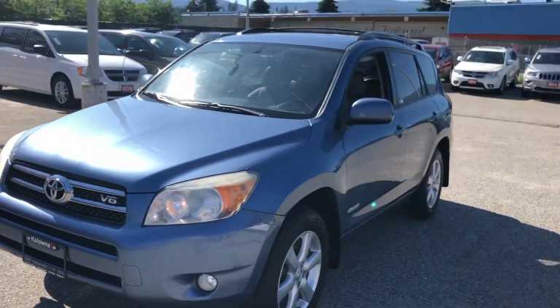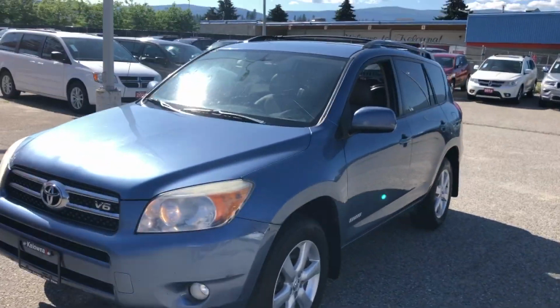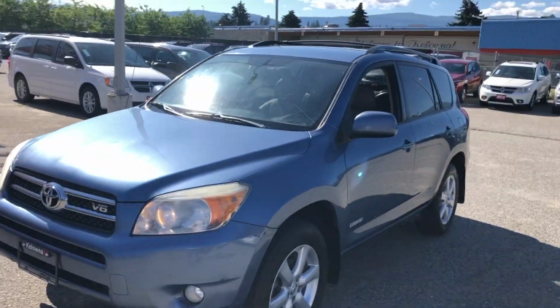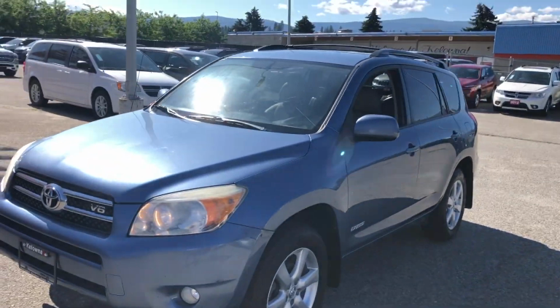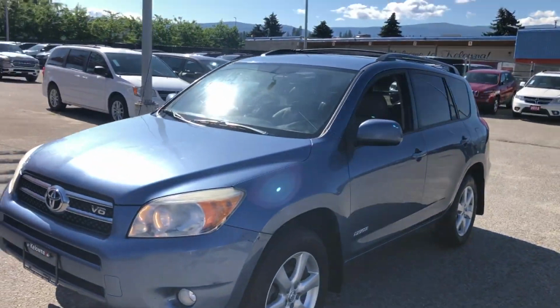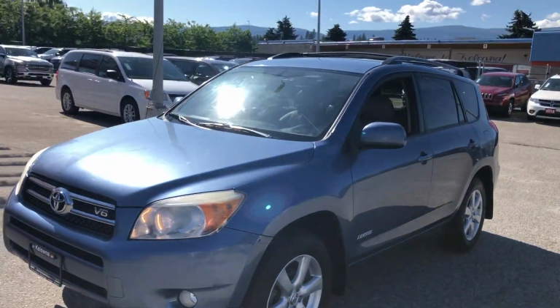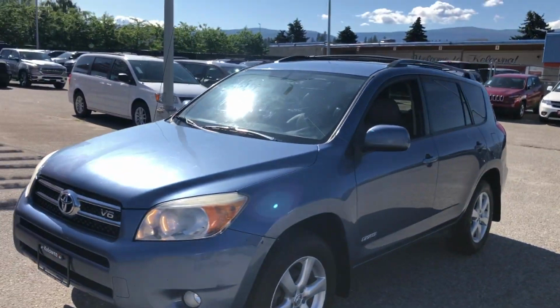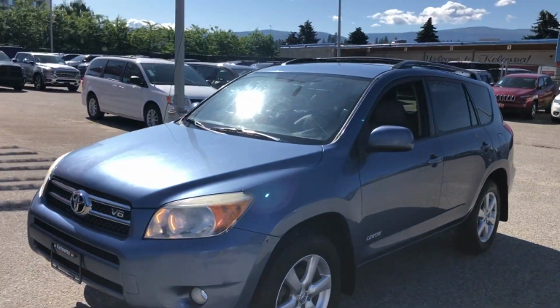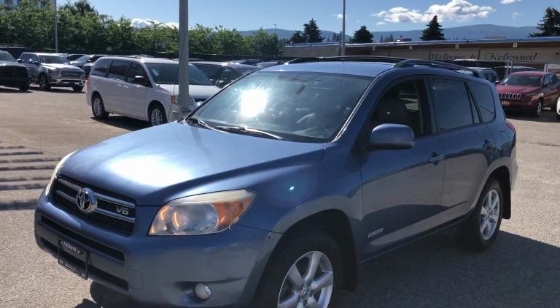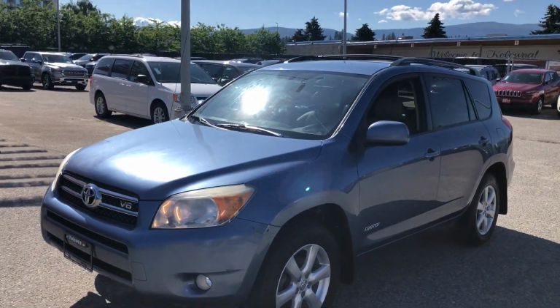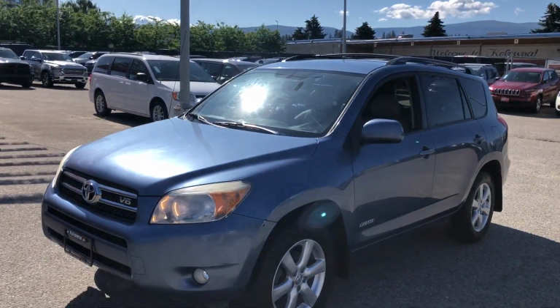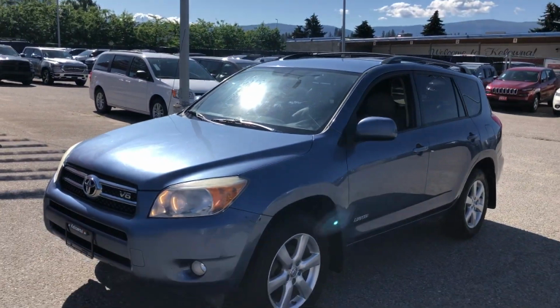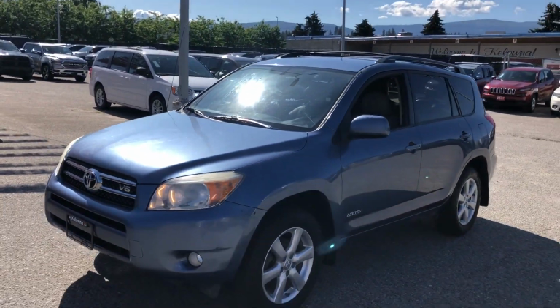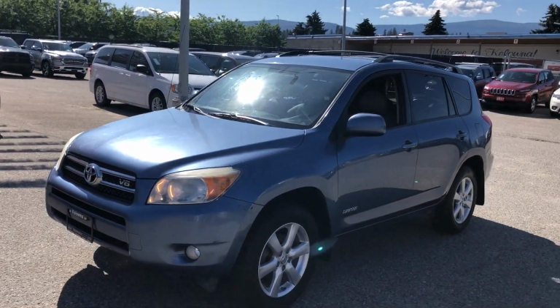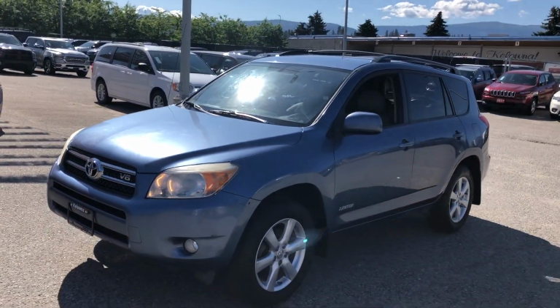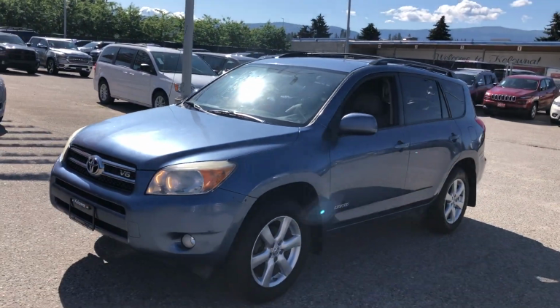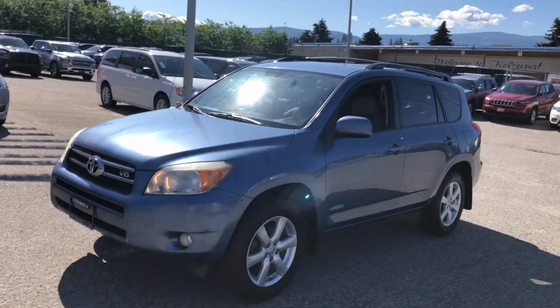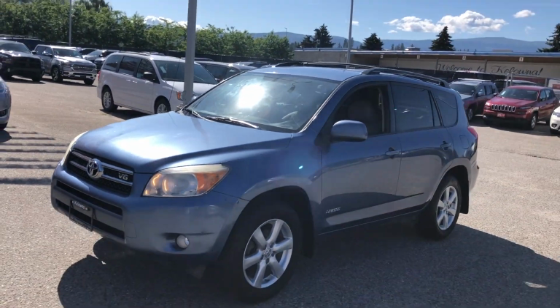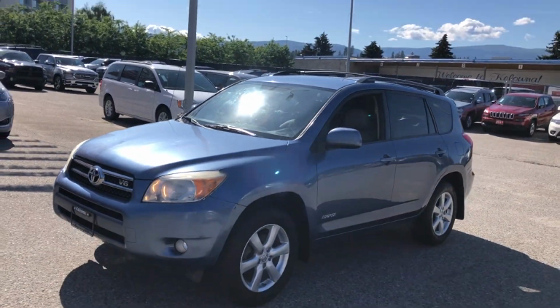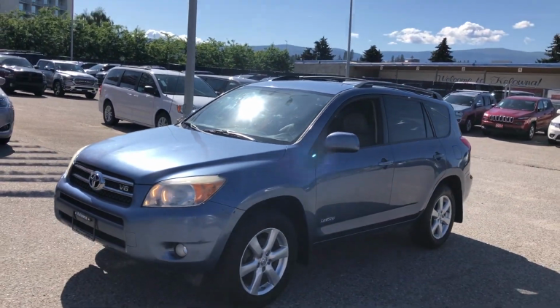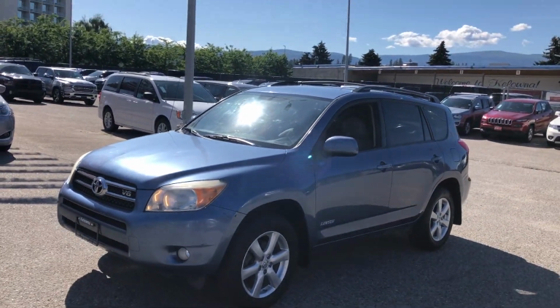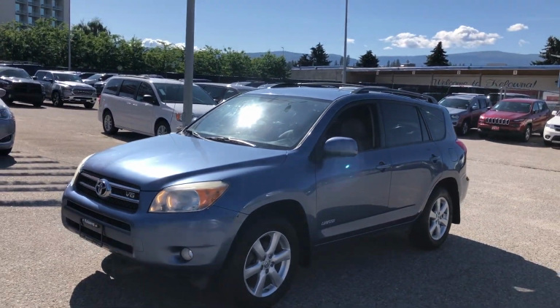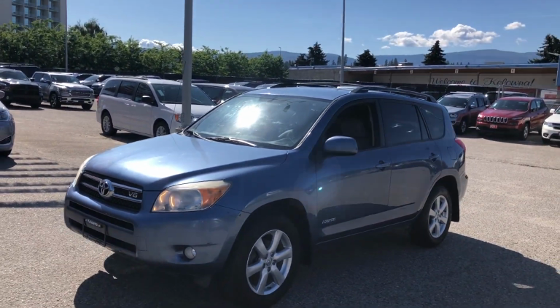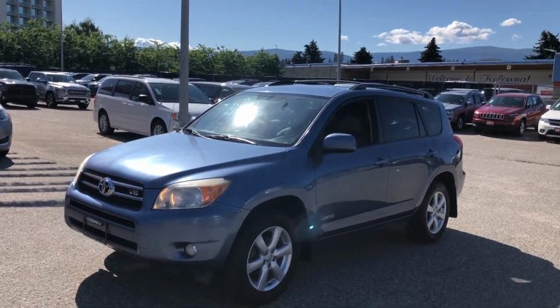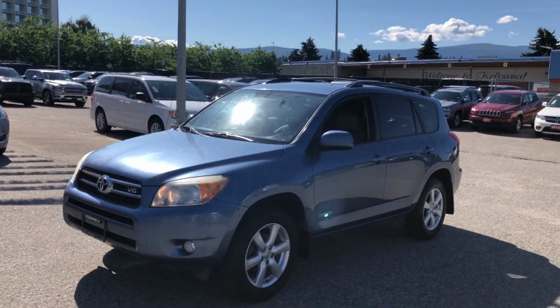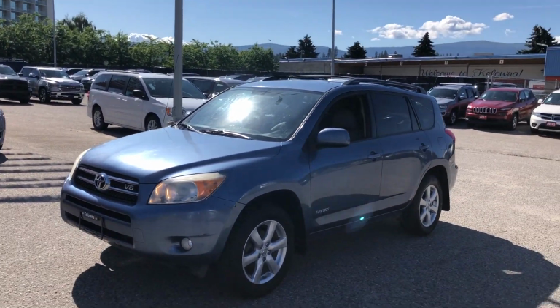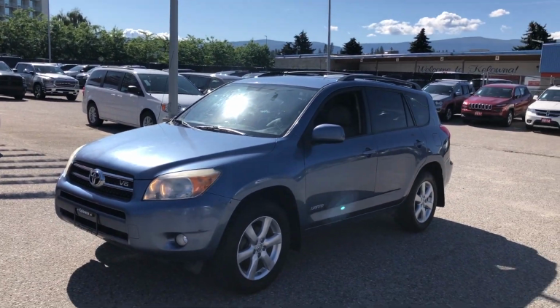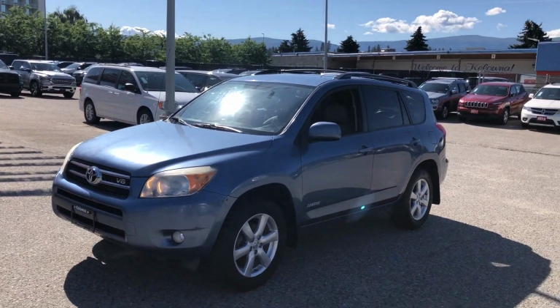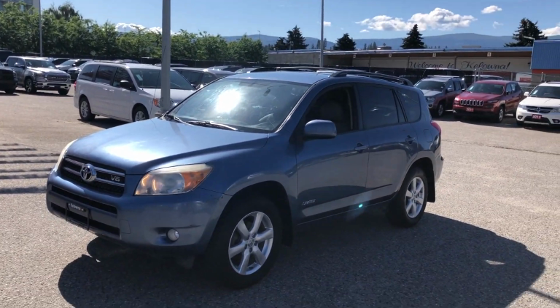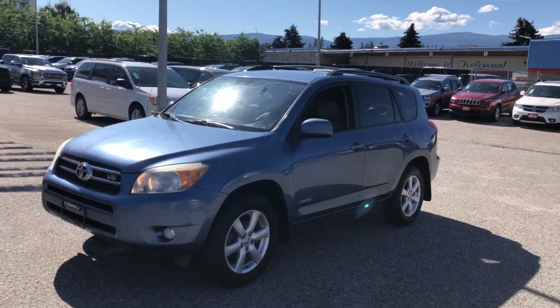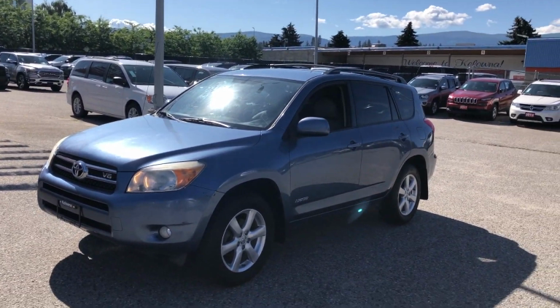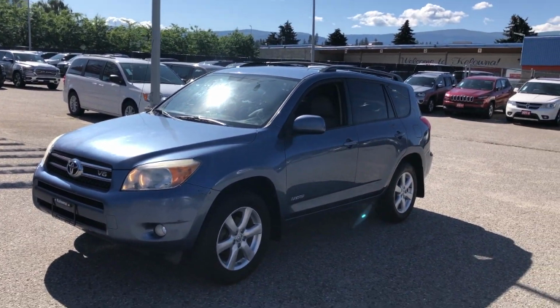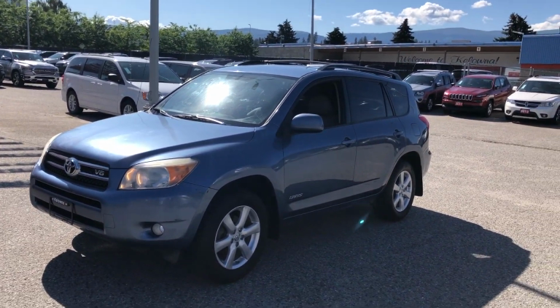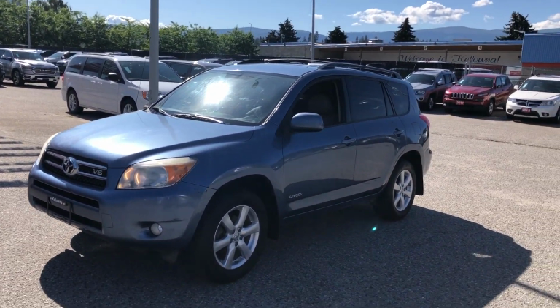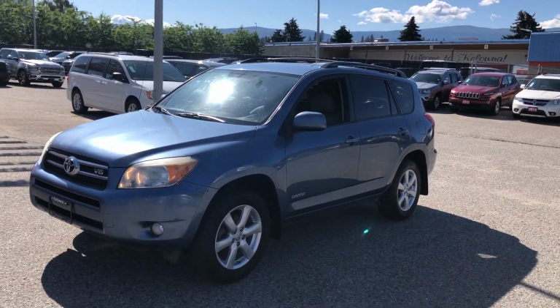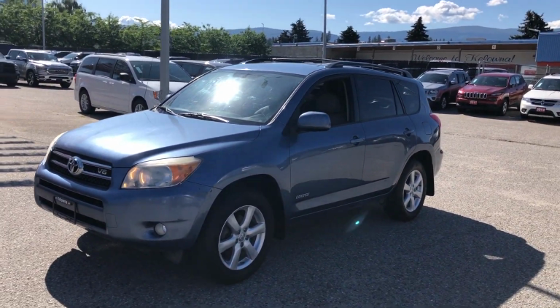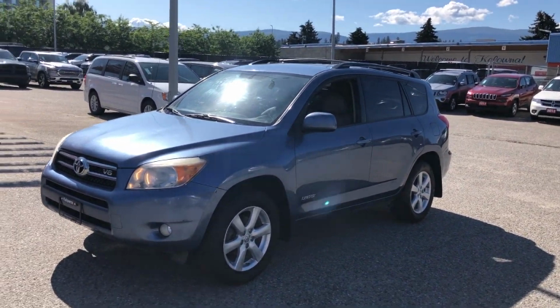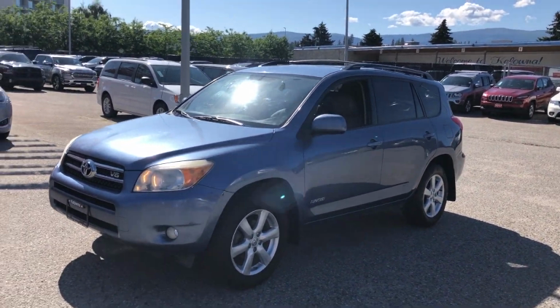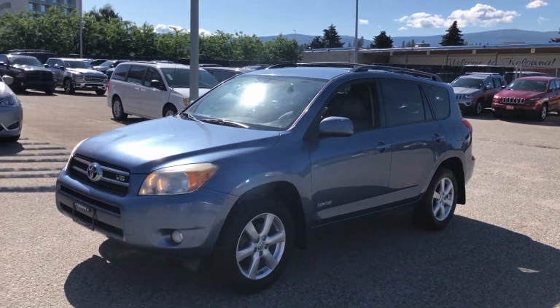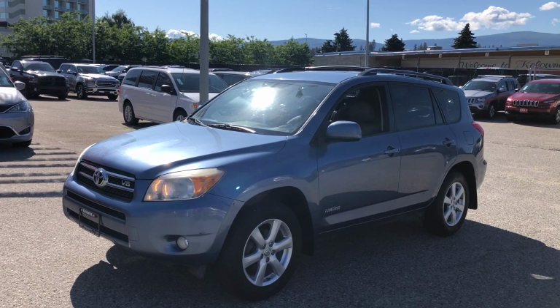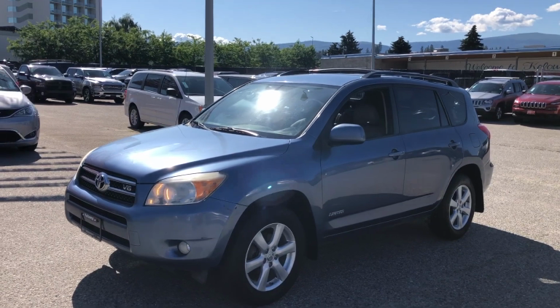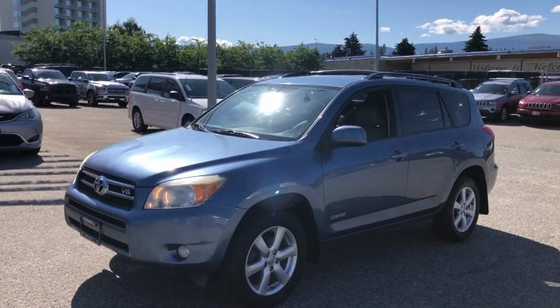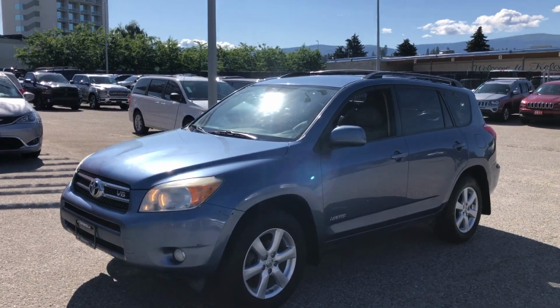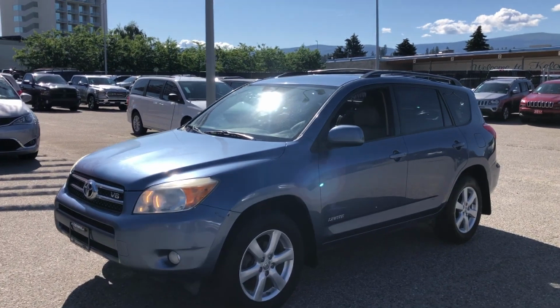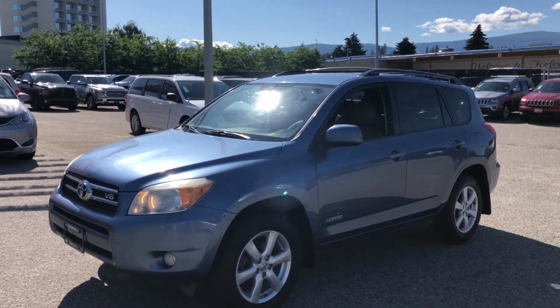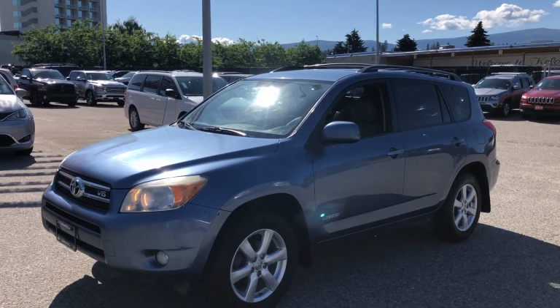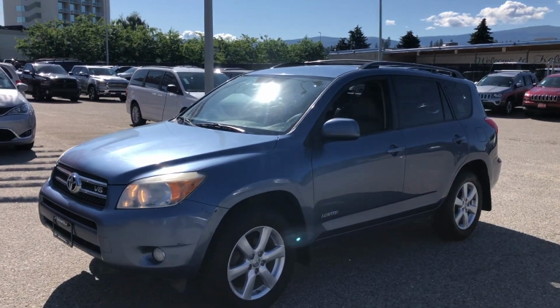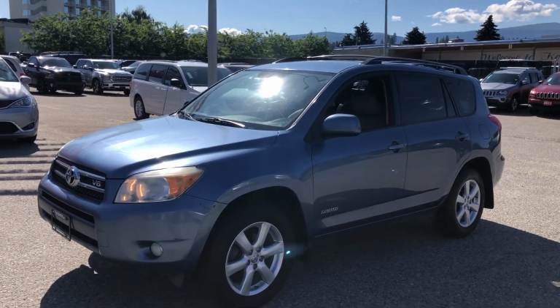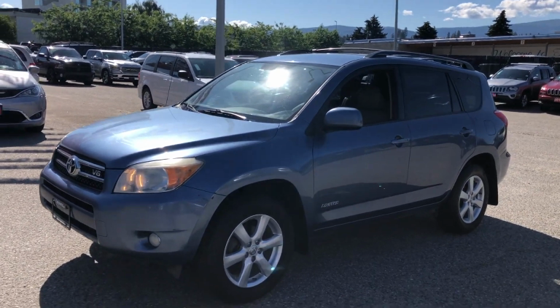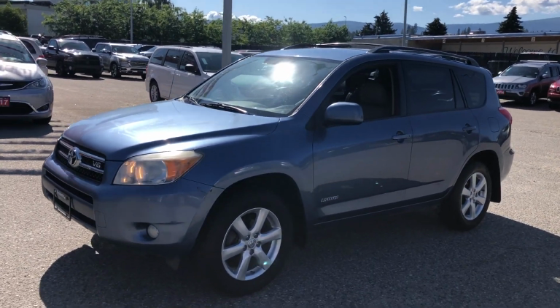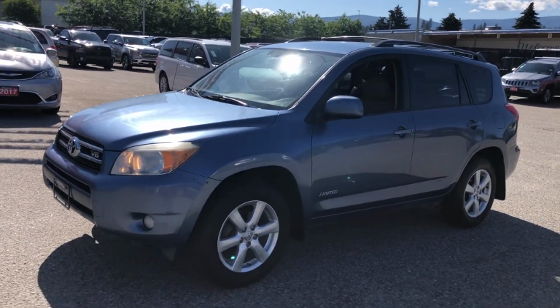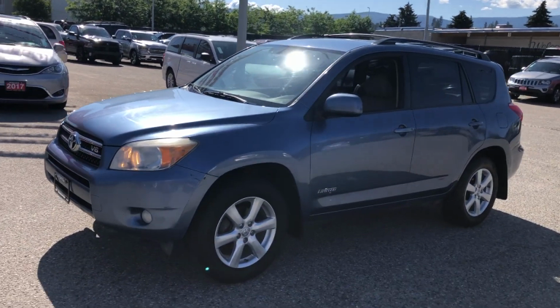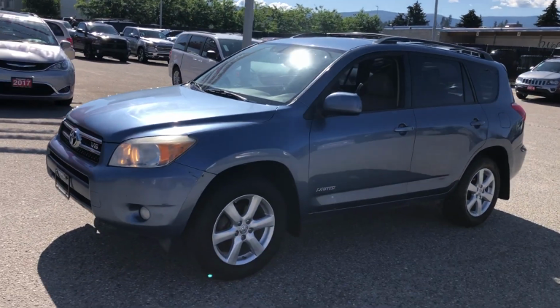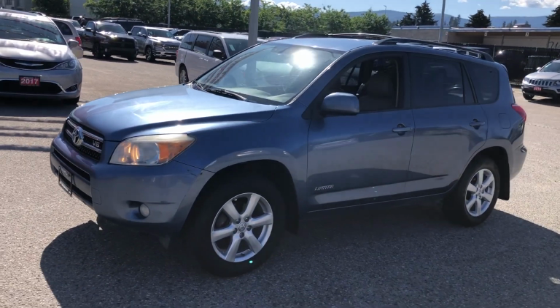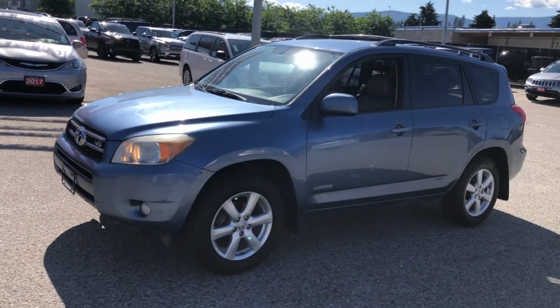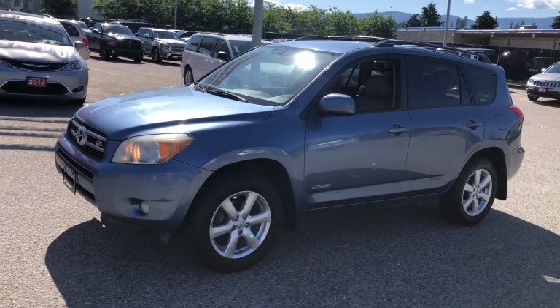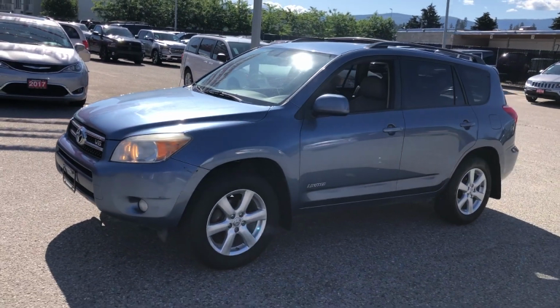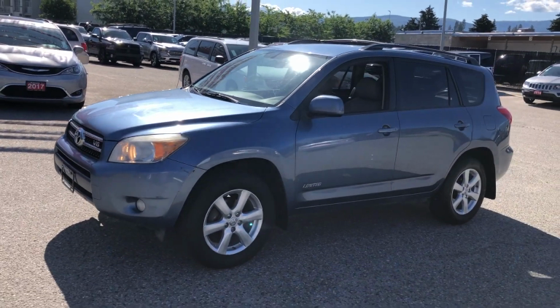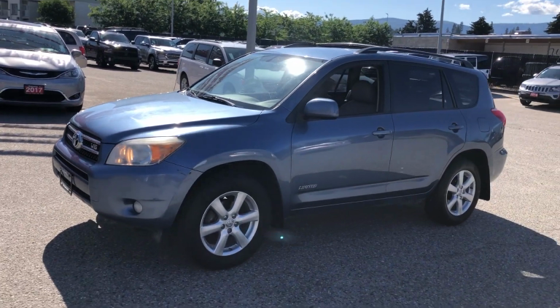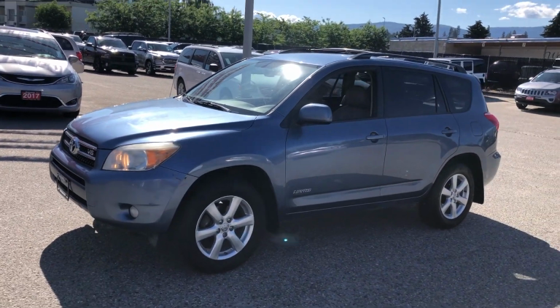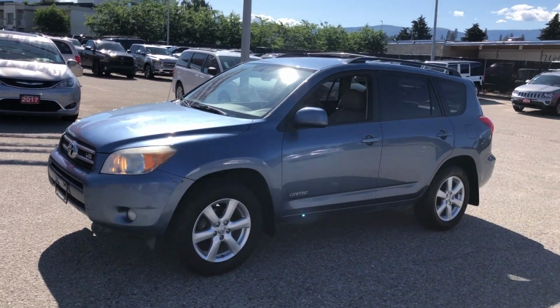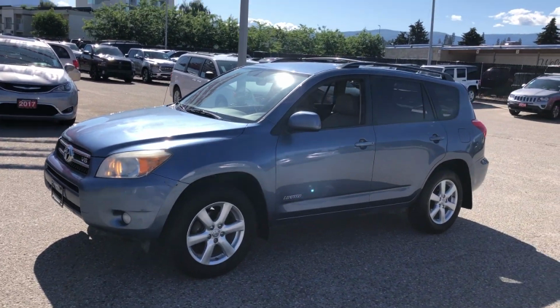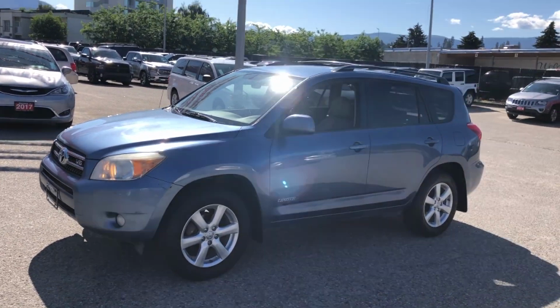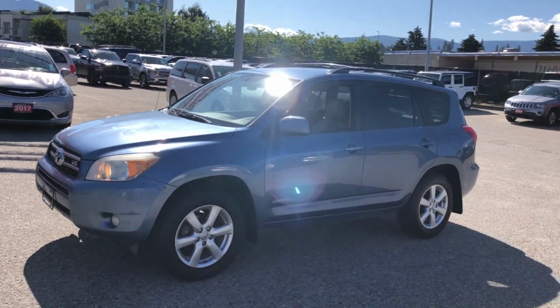It does get fully inspected here at the dealership, so it gets run through the shop. If it needs anything, we take care of it for you and let you know everything about the car.